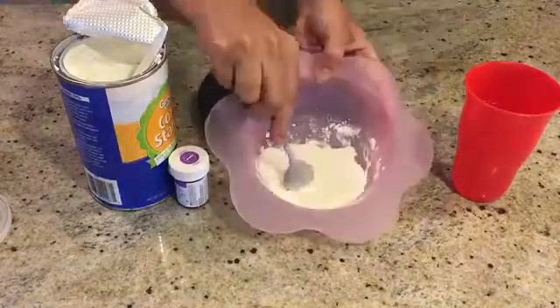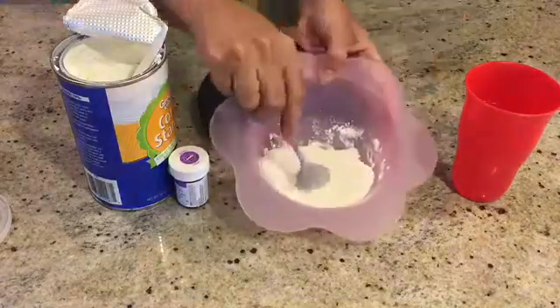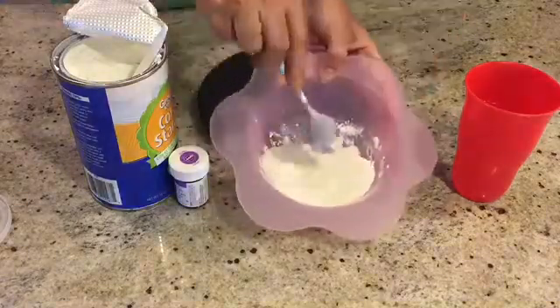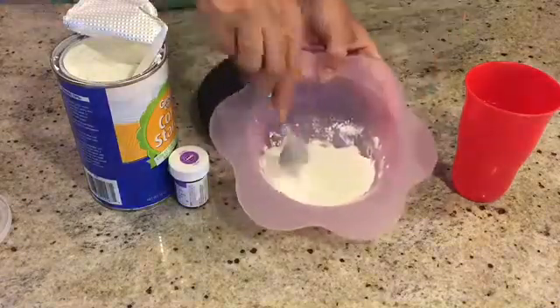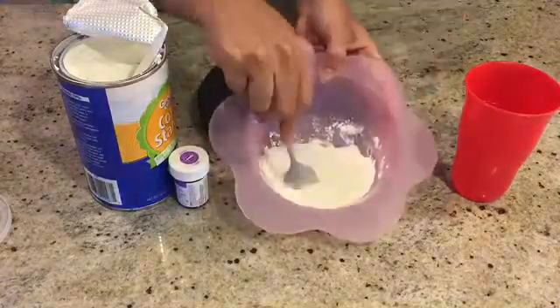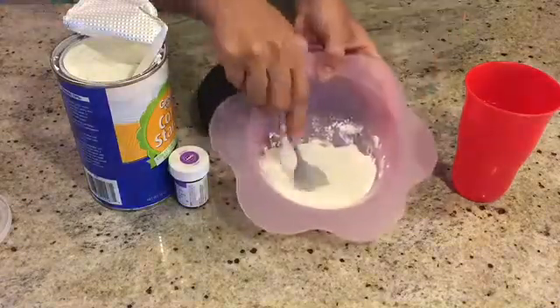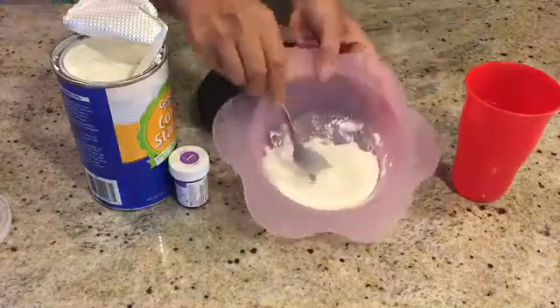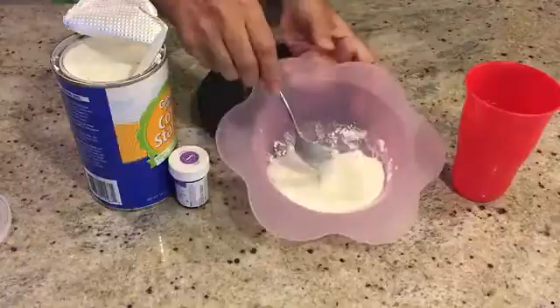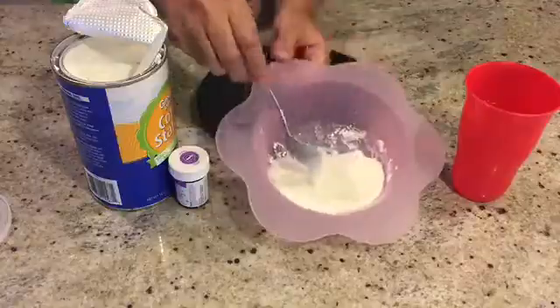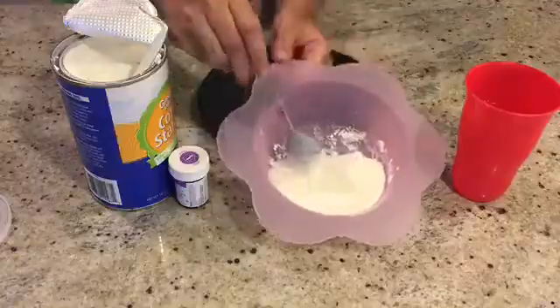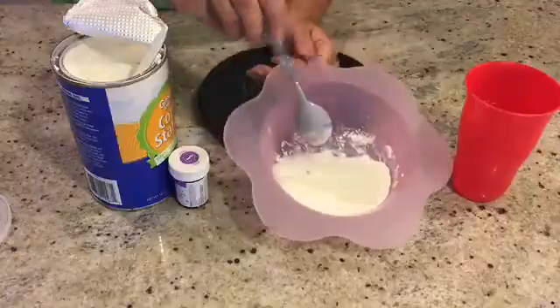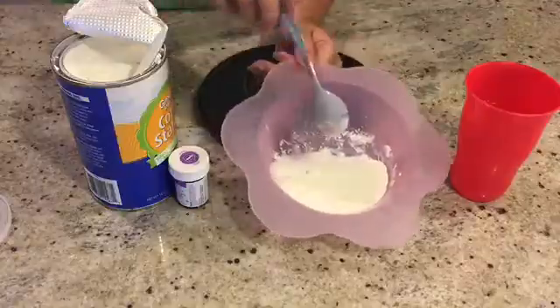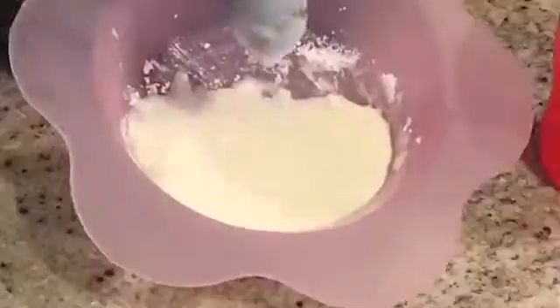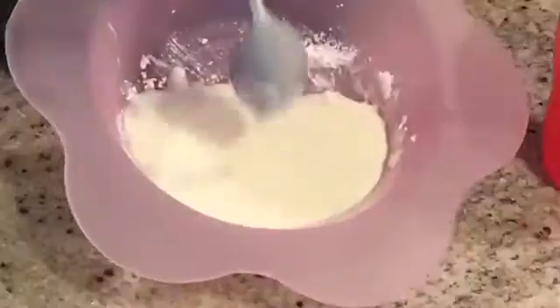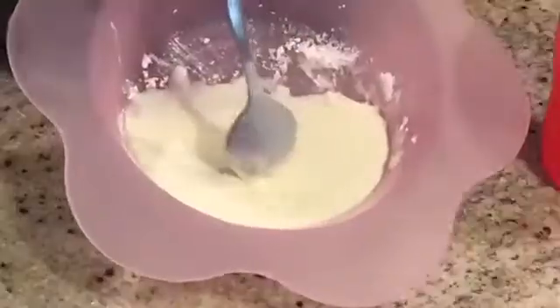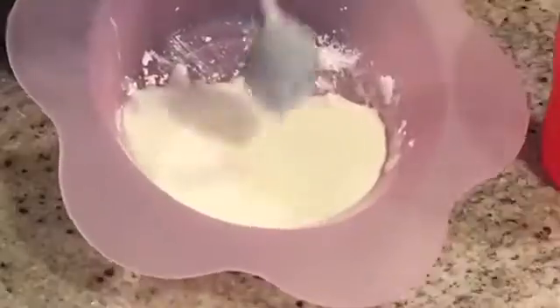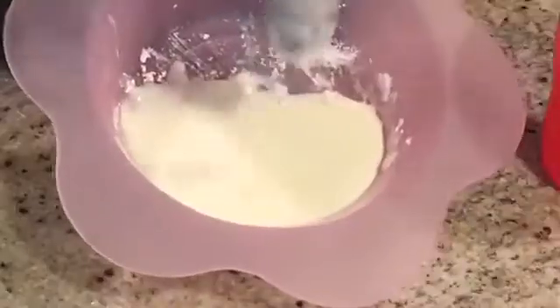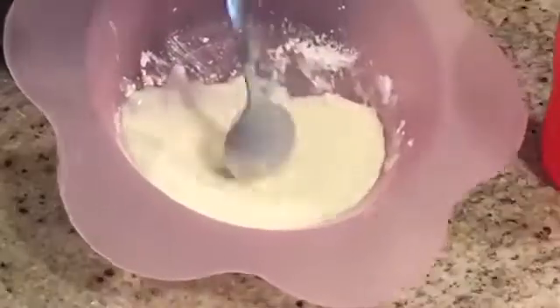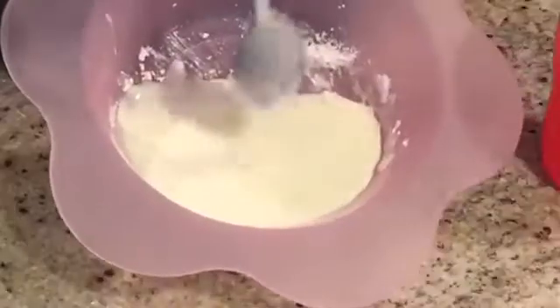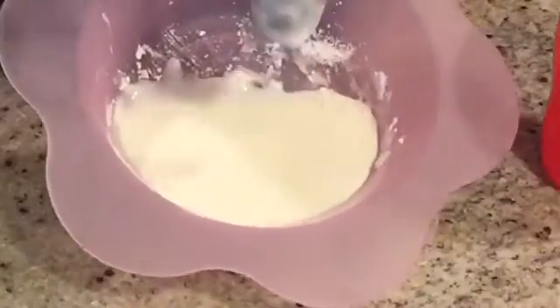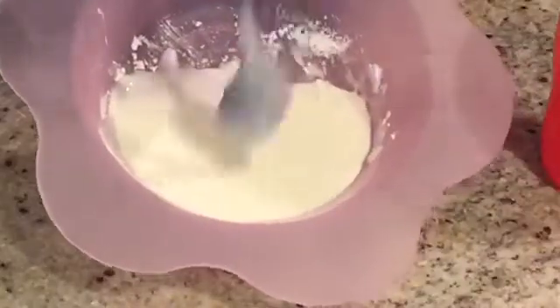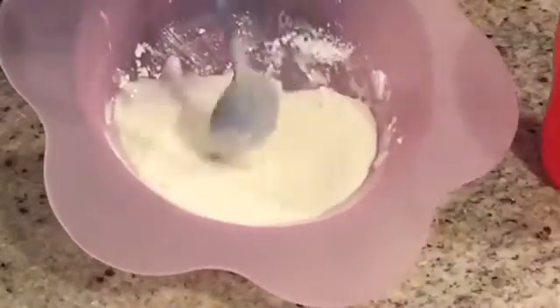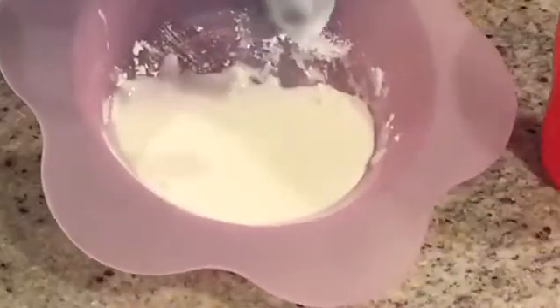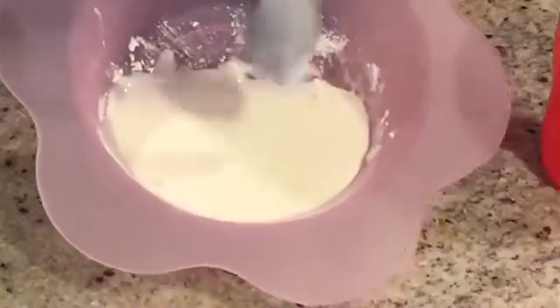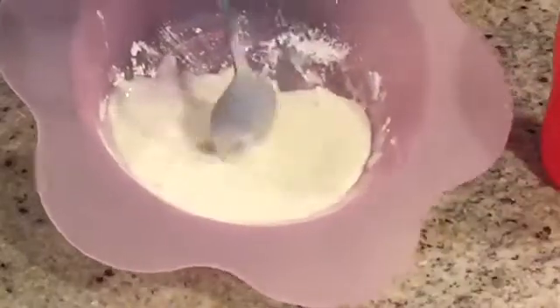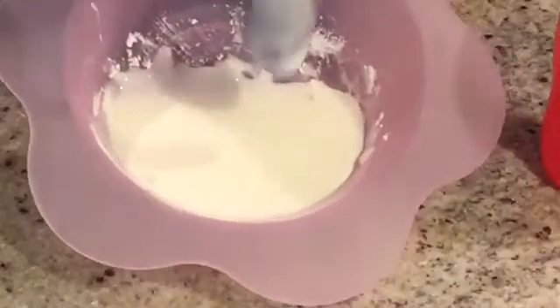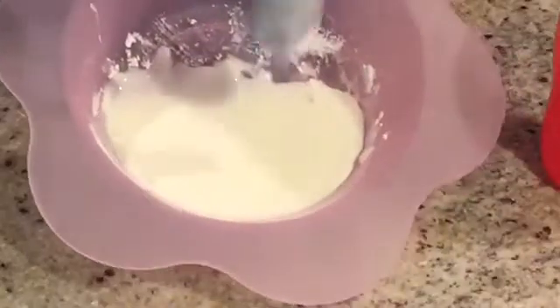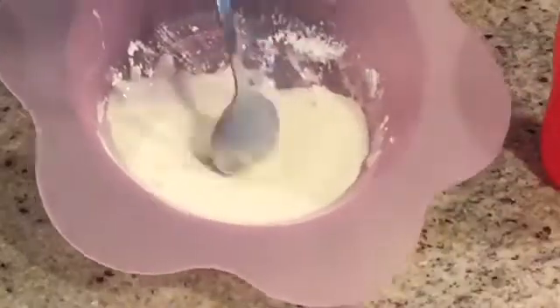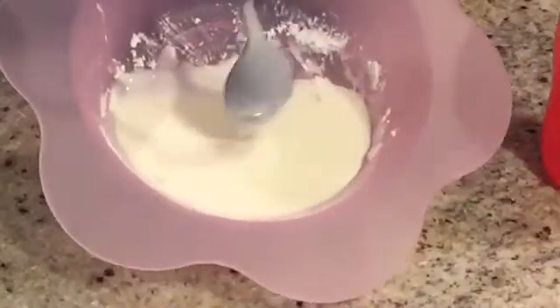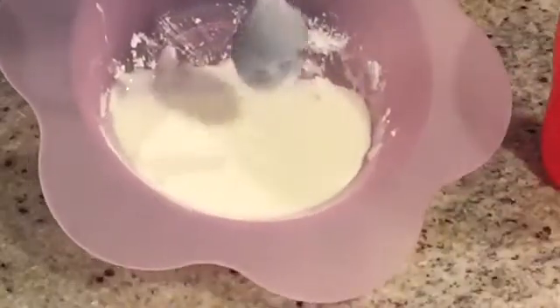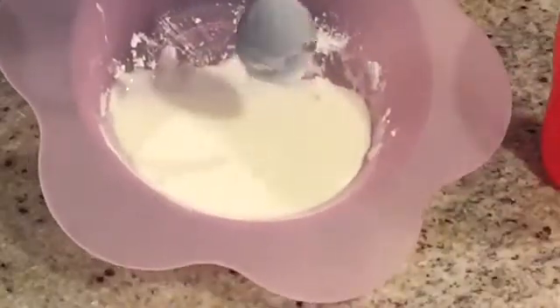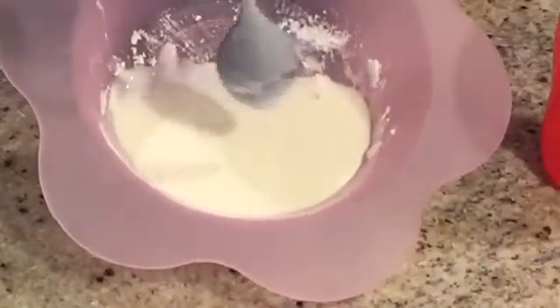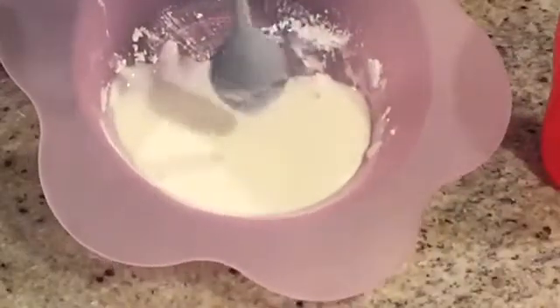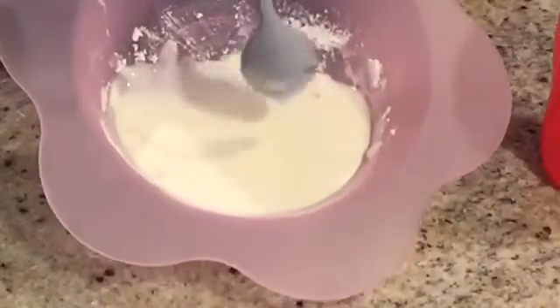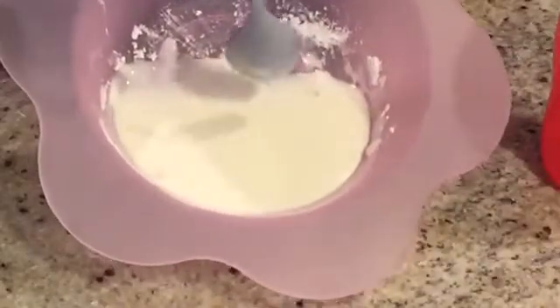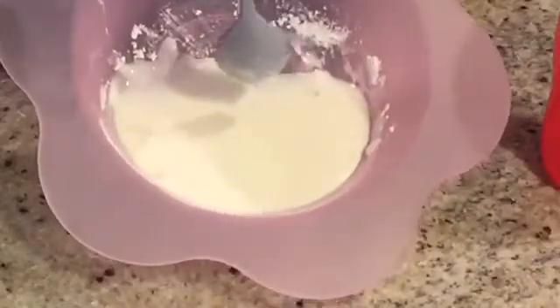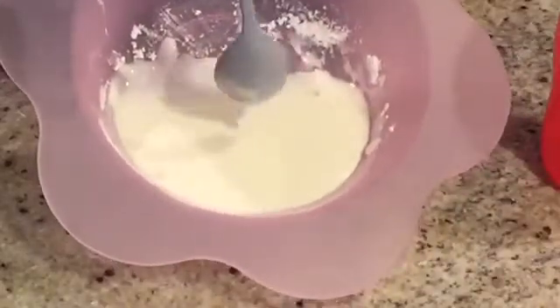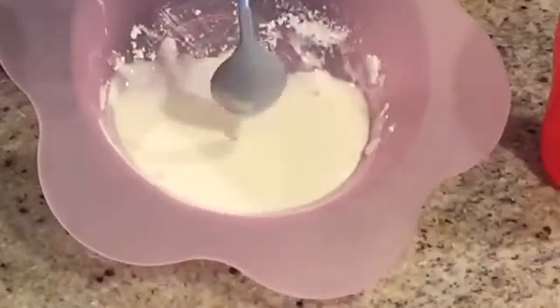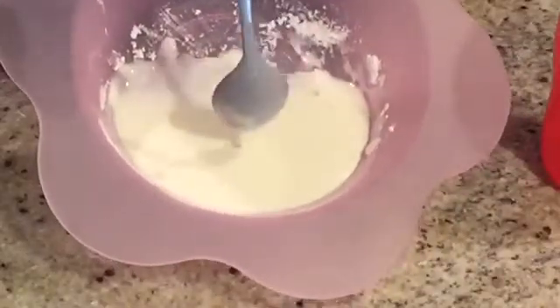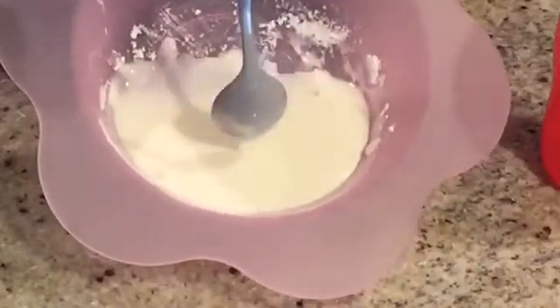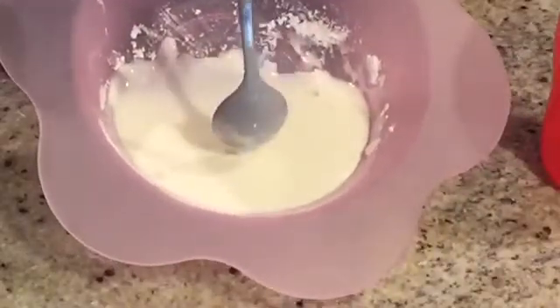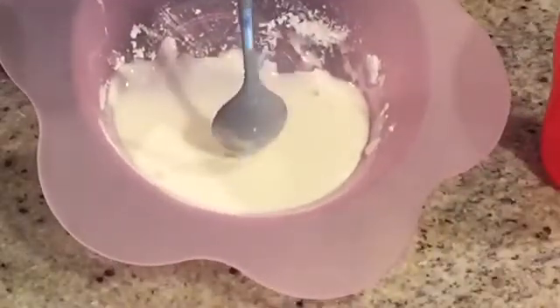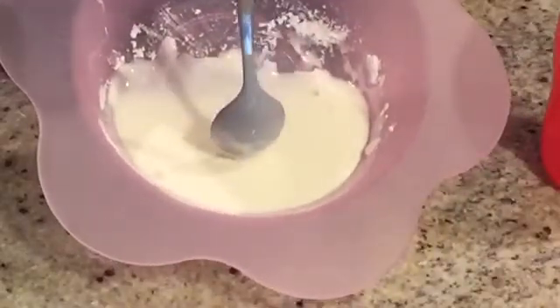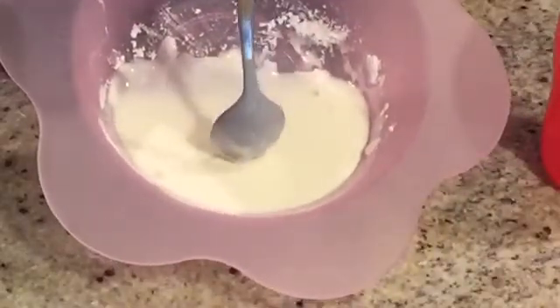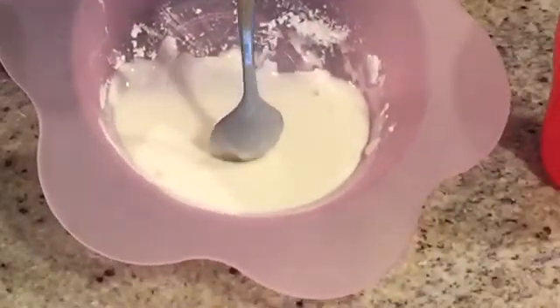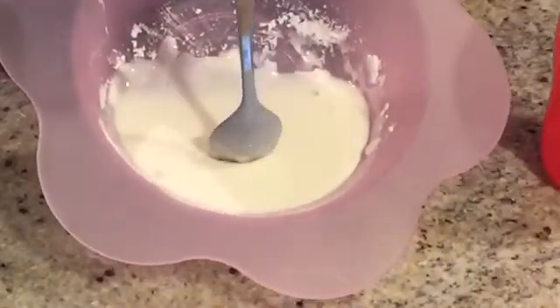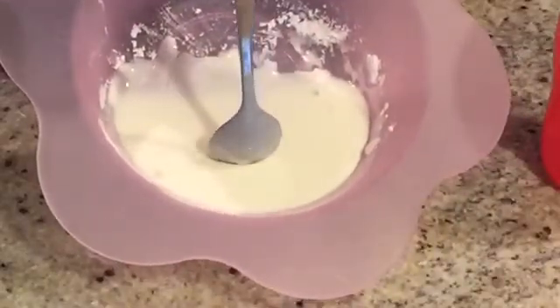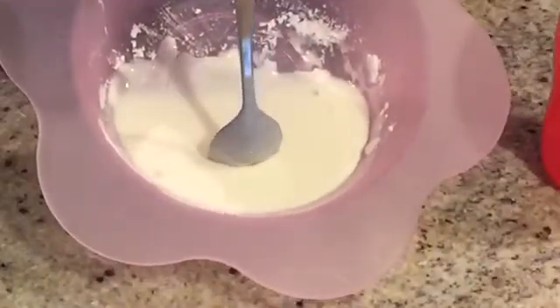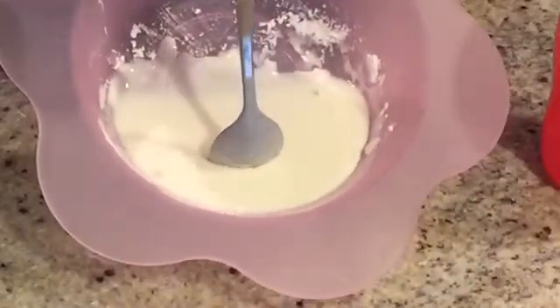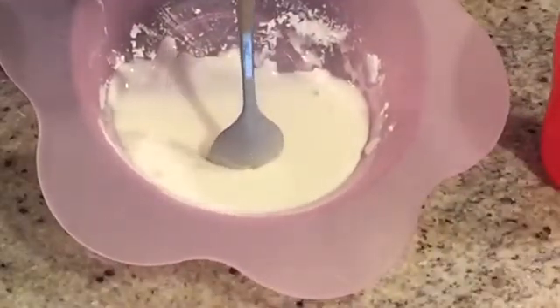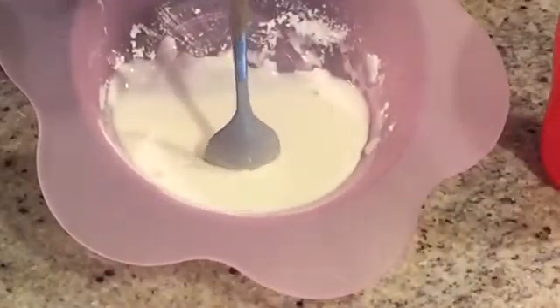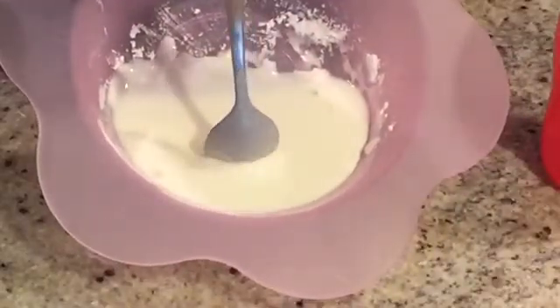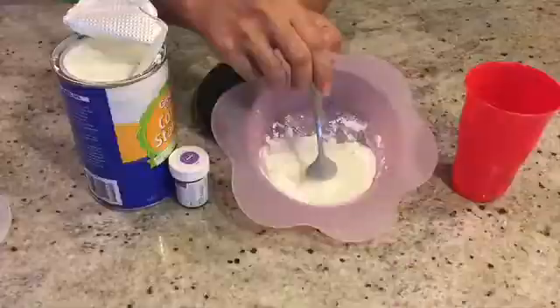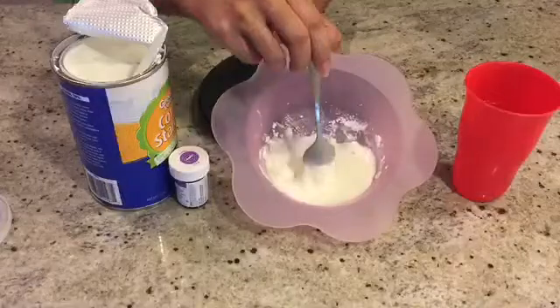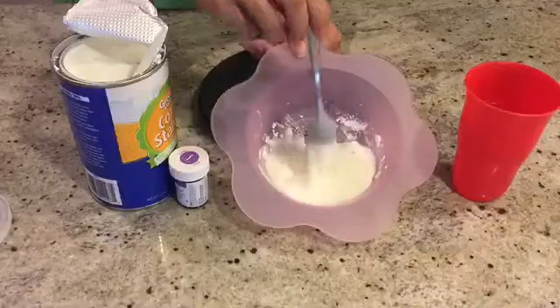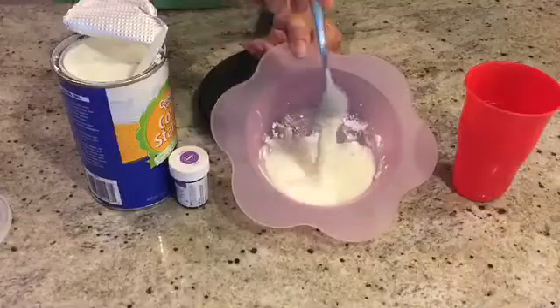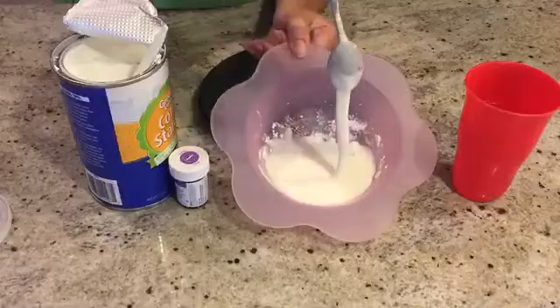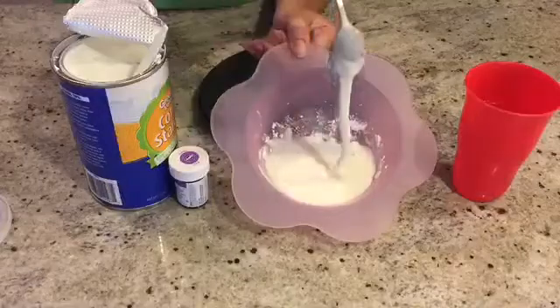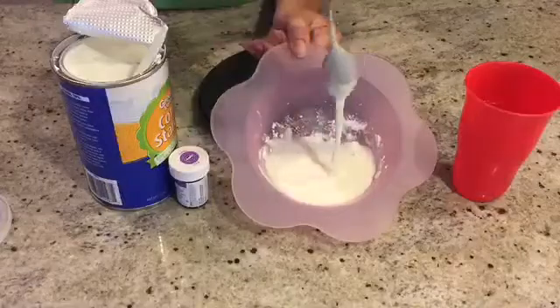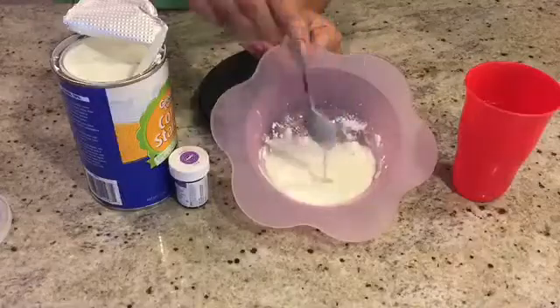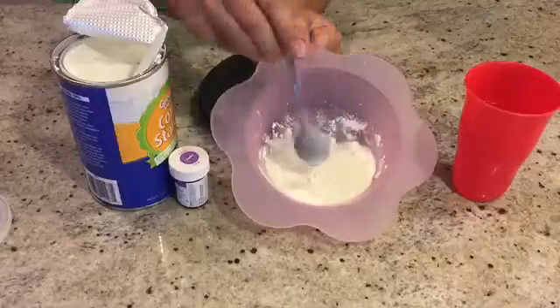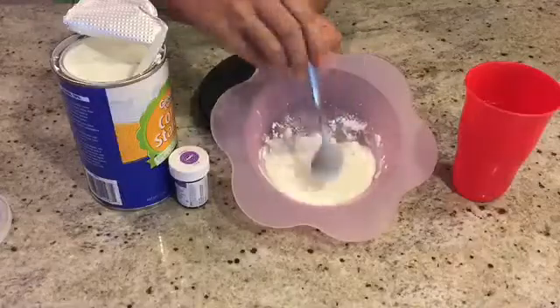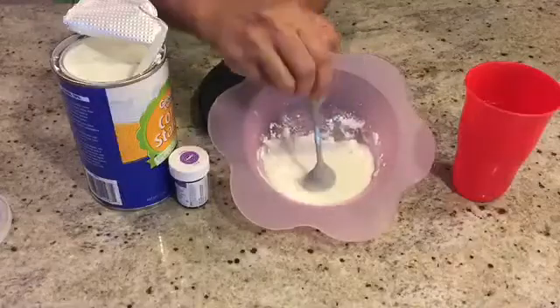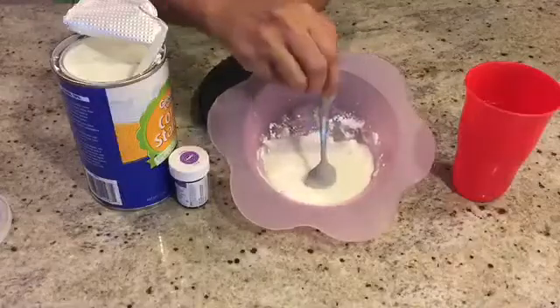Now your Oobleck is done. If you forcefully try to put your spoon through the Oobleck, you'll feel a lot of resistance and the spoon won't go through.